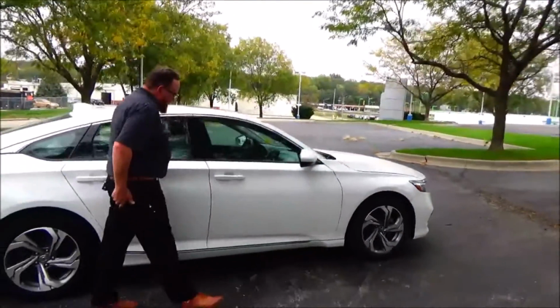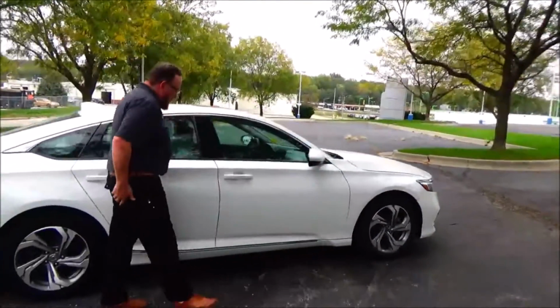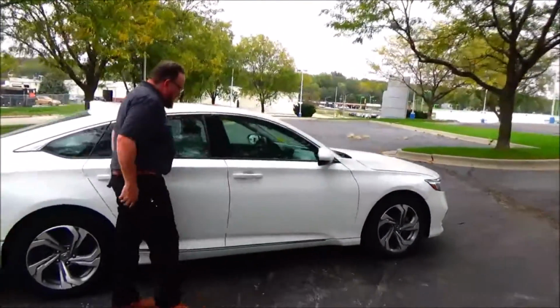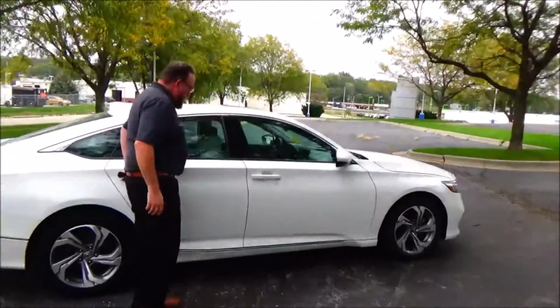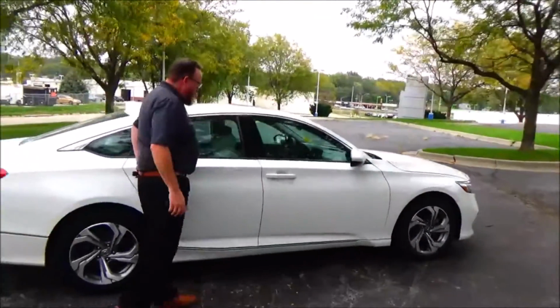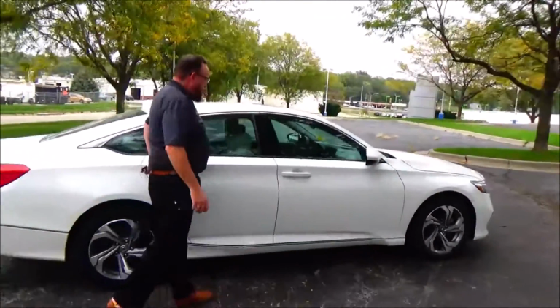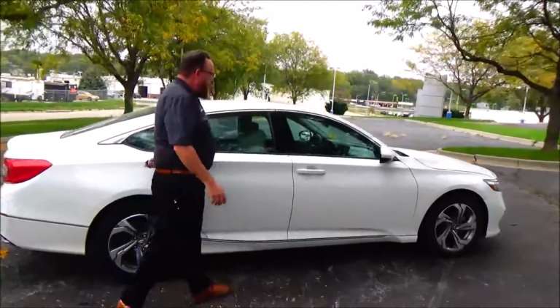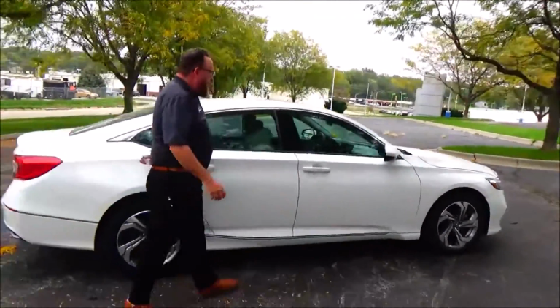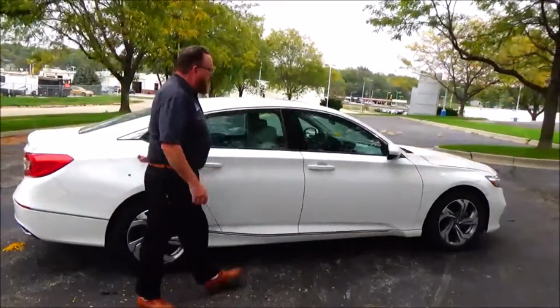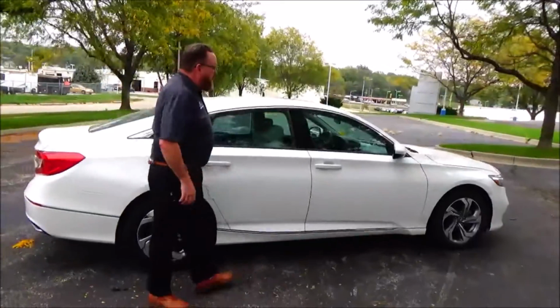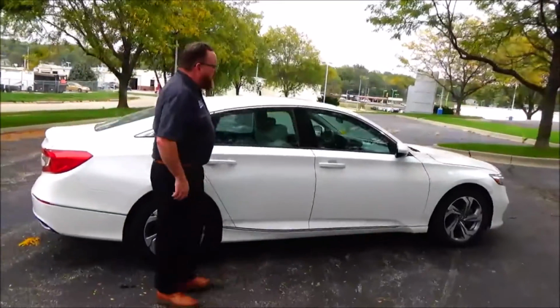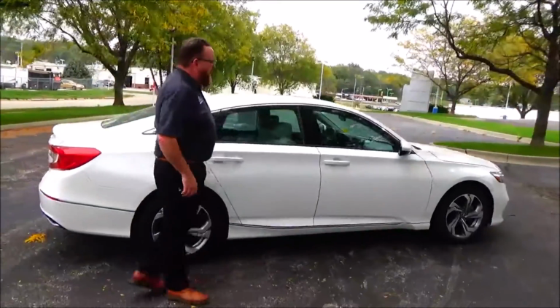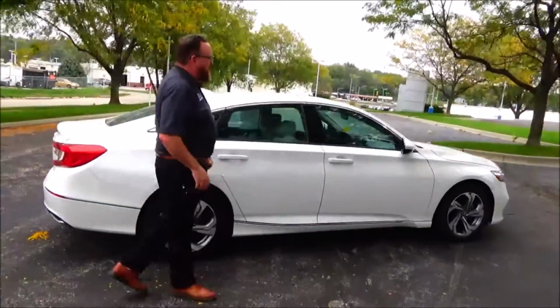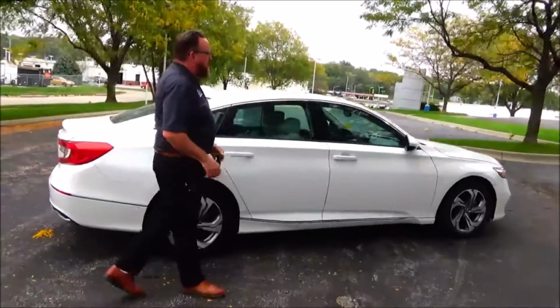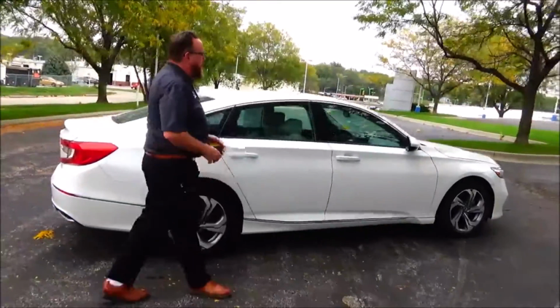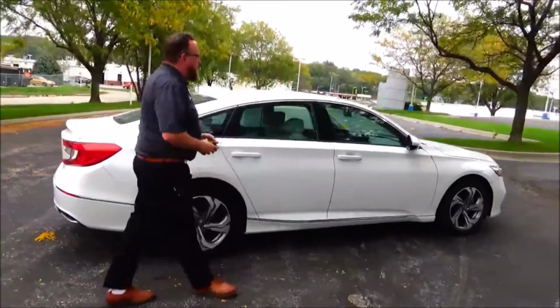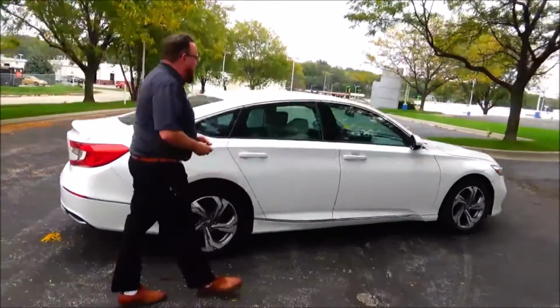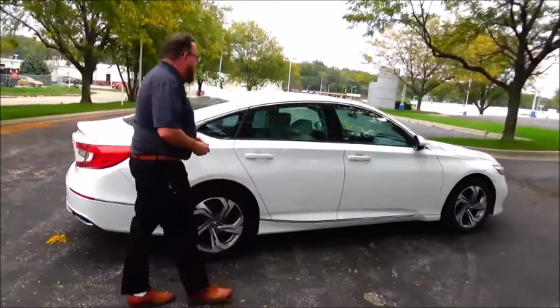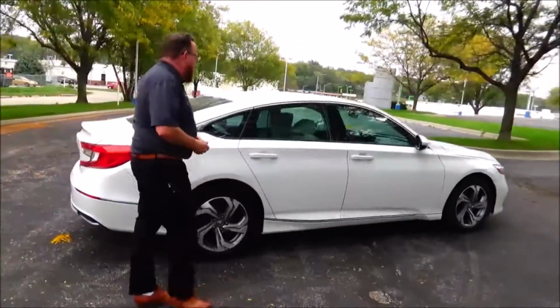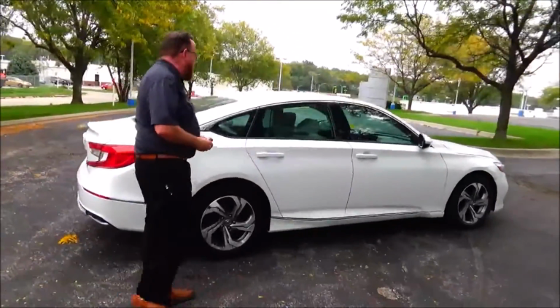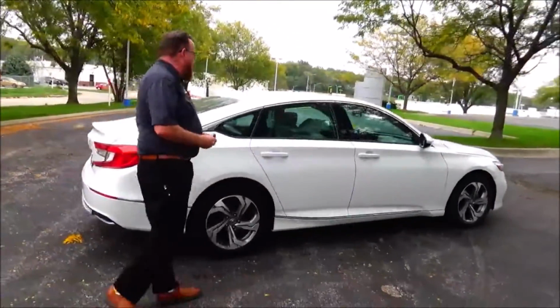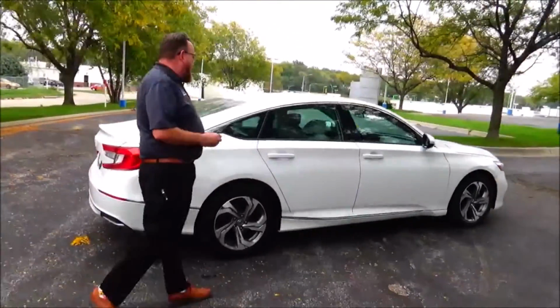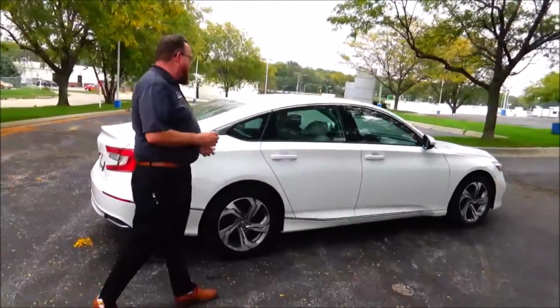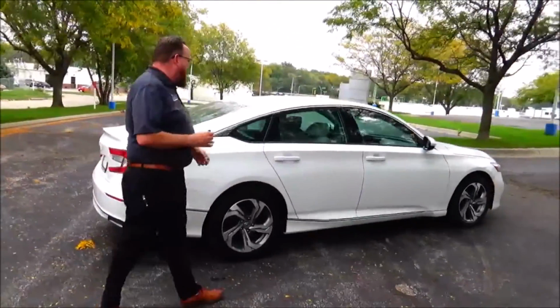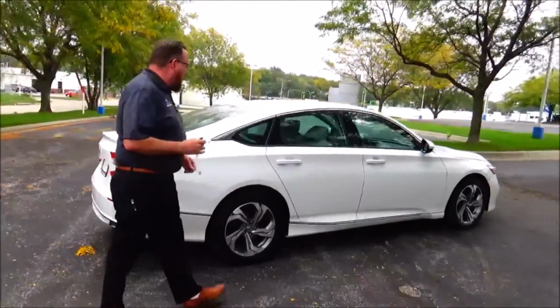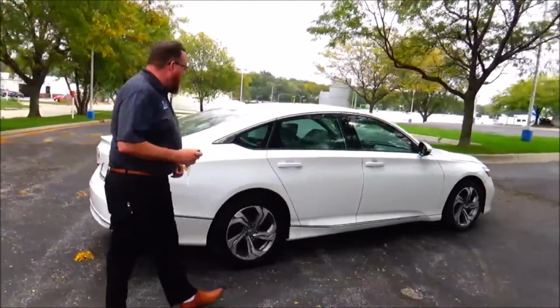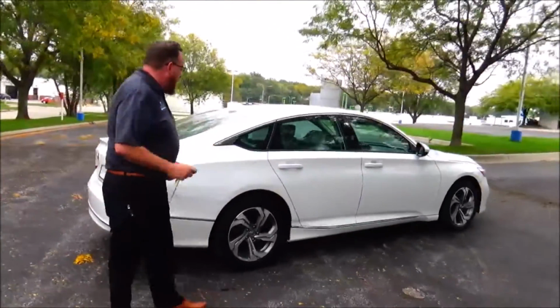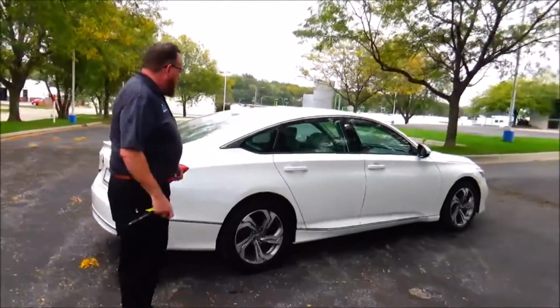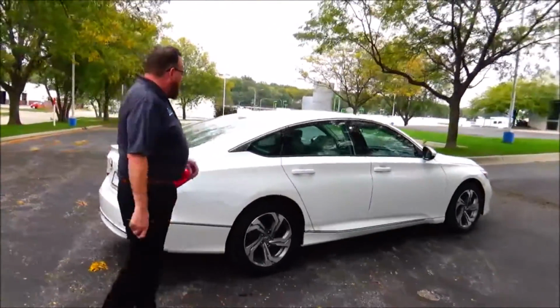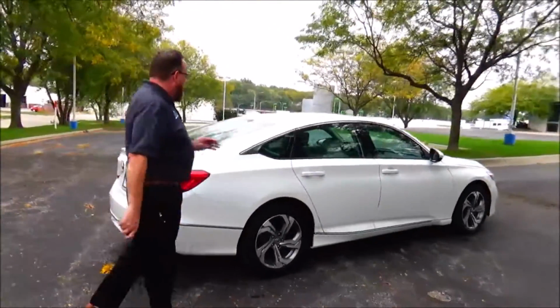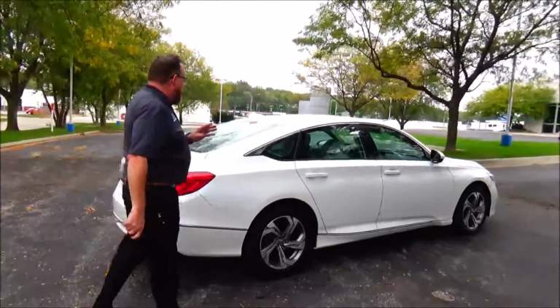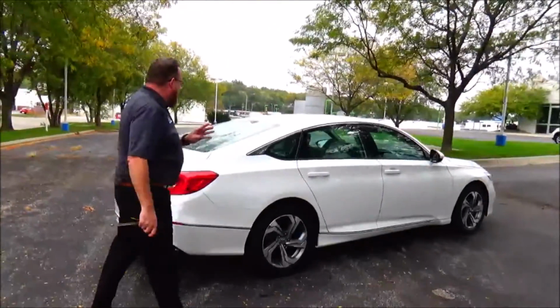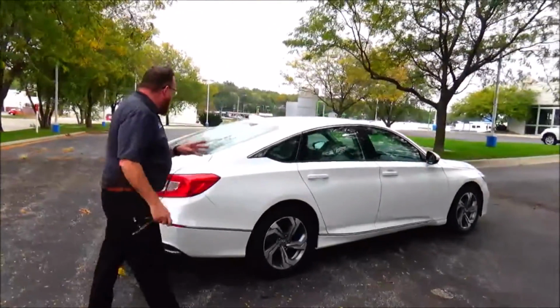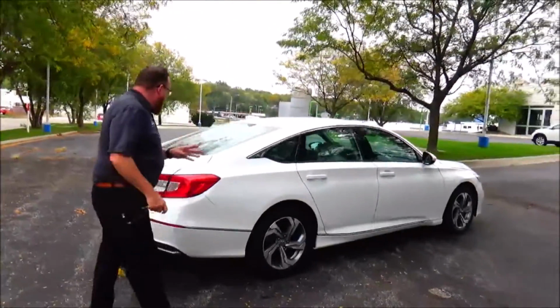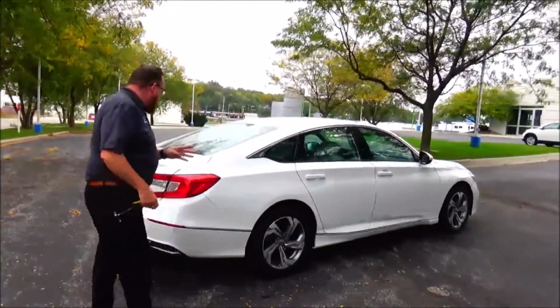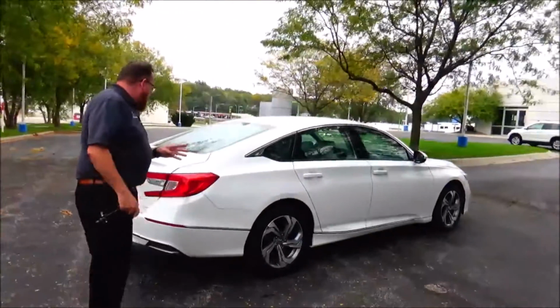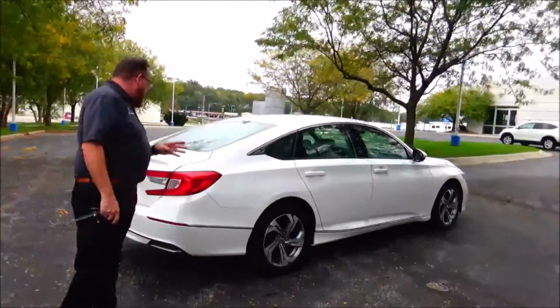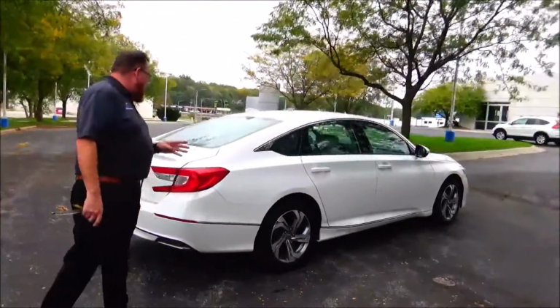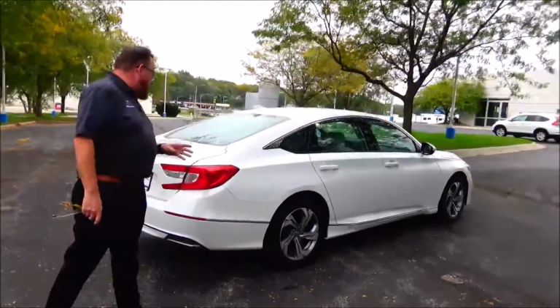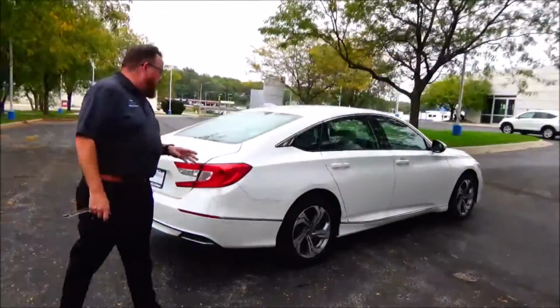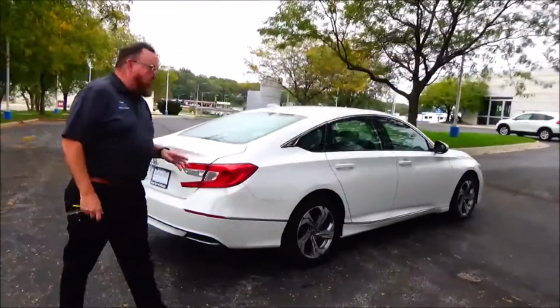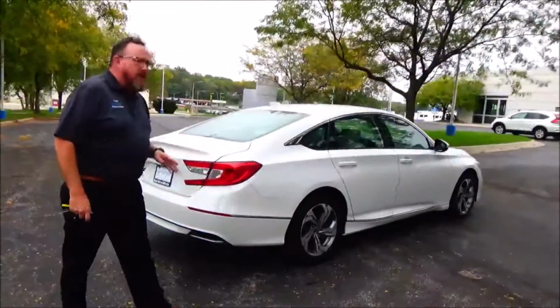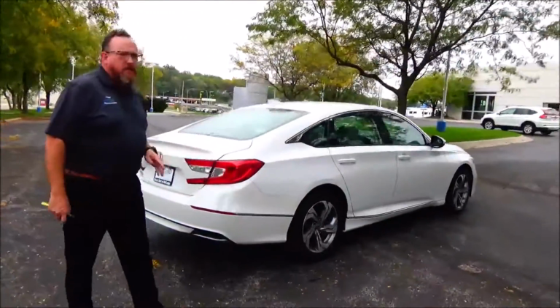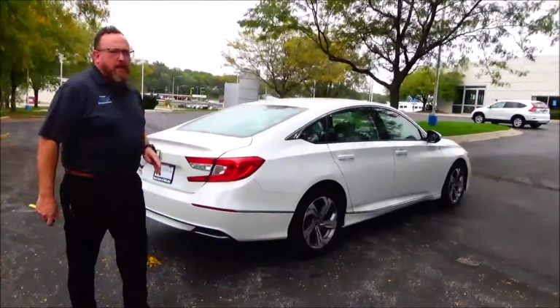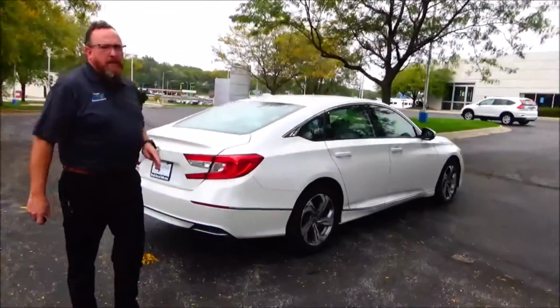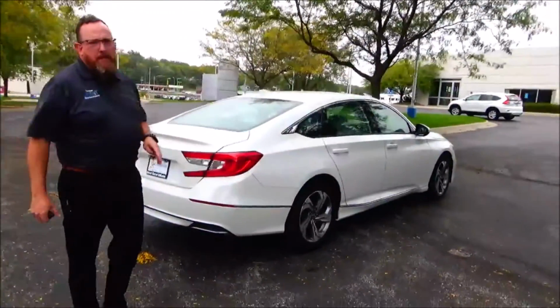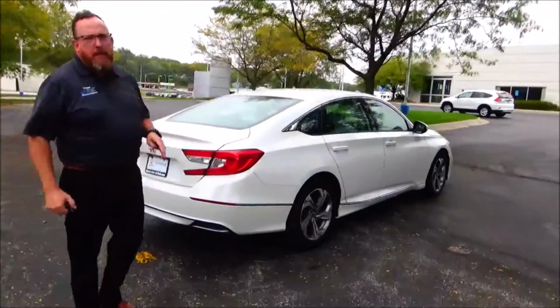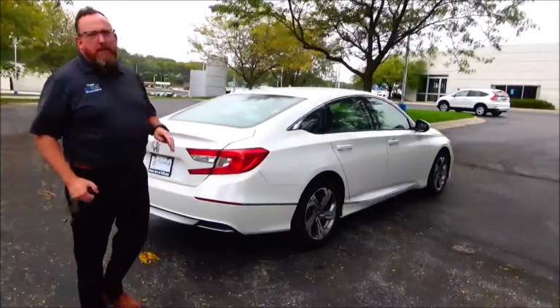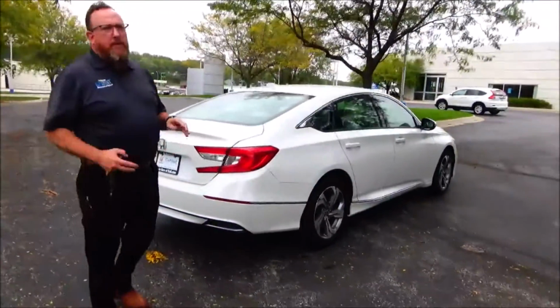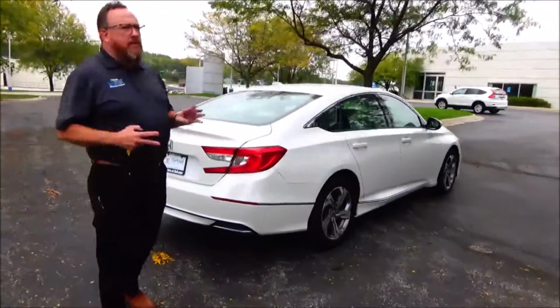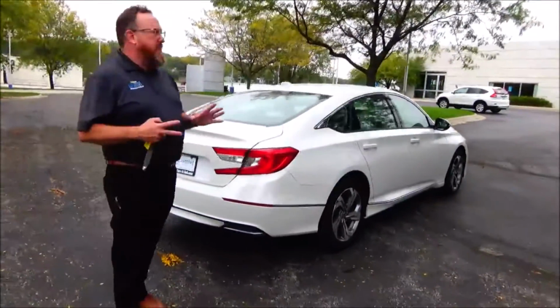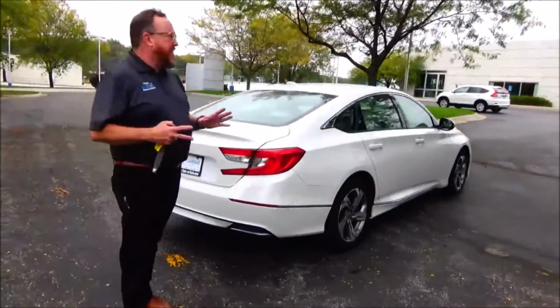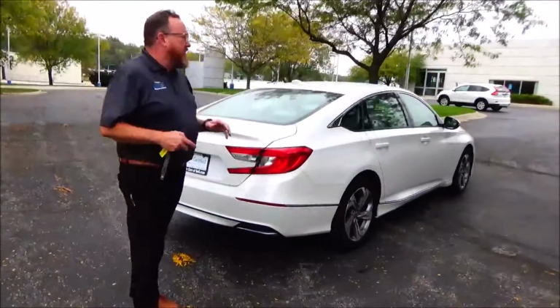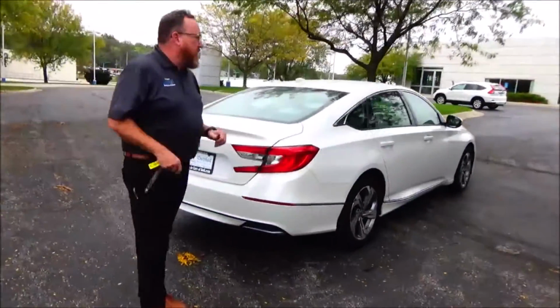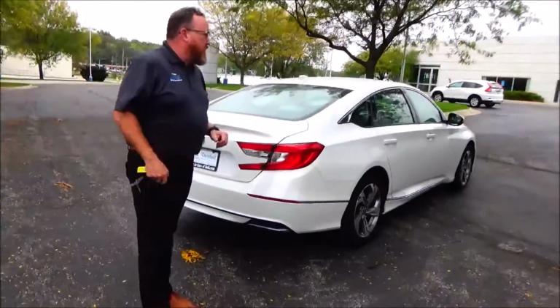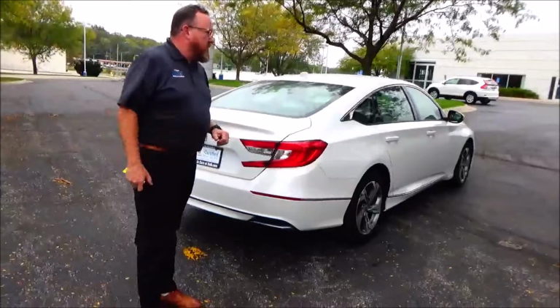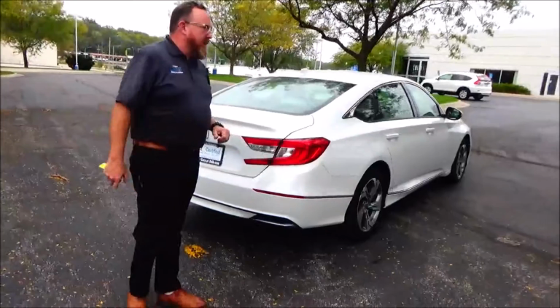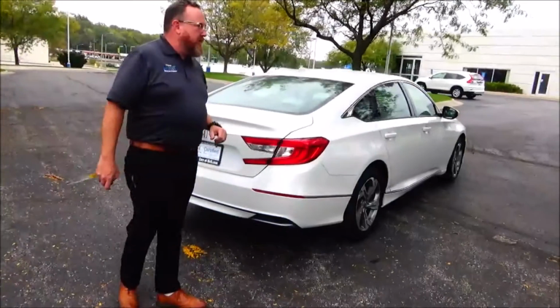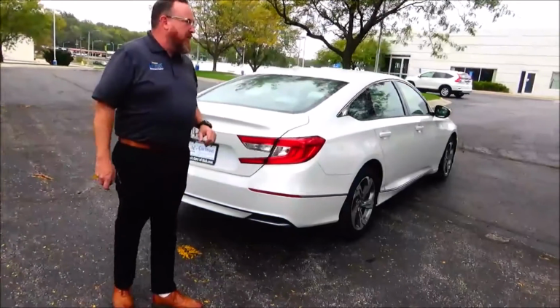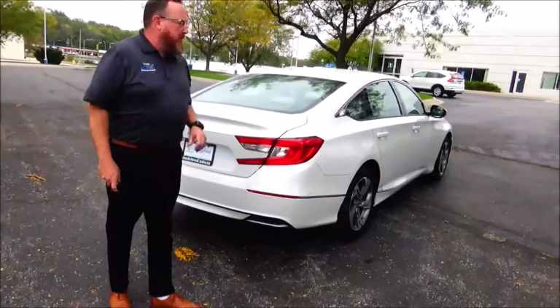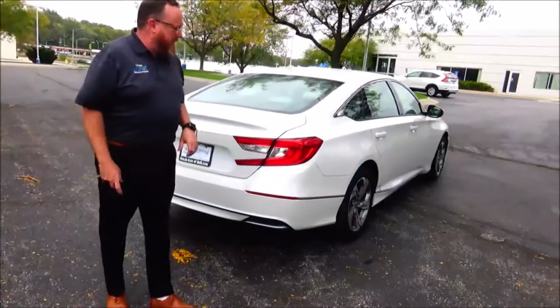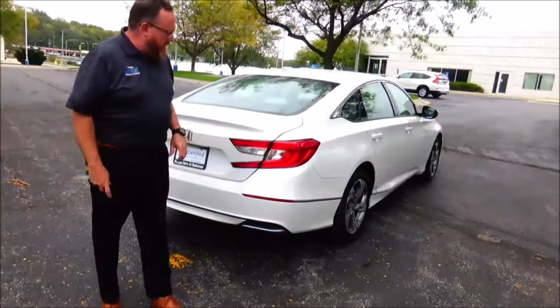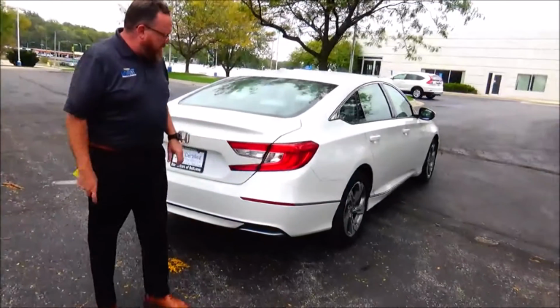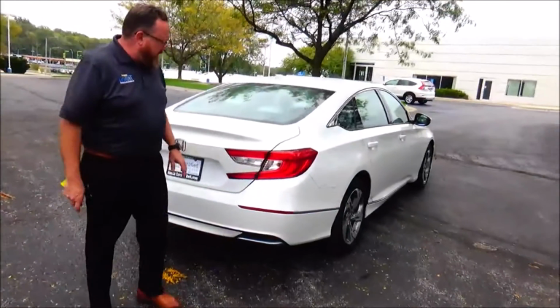This car has passed its mechanical inspections and is being sold as a certified car, so you get the remainder of the 4-year, 48,000-mile bumper-to-bumper warranty, and 7-year, 100,000-mile powertrain warranty.